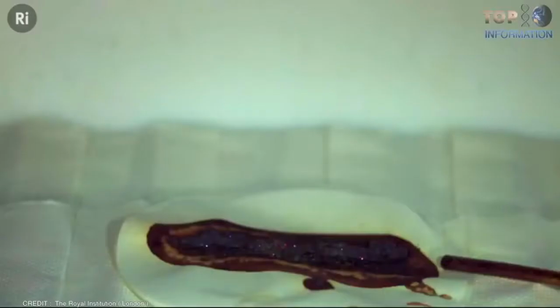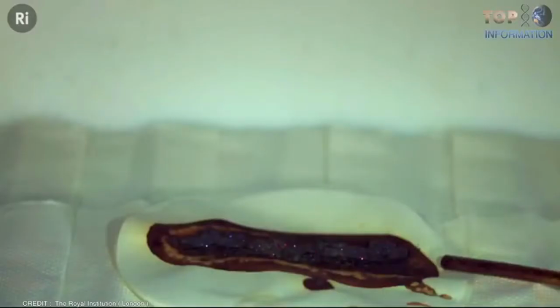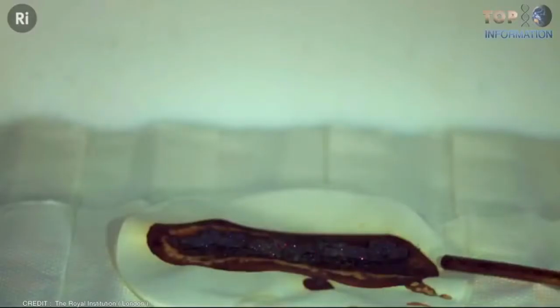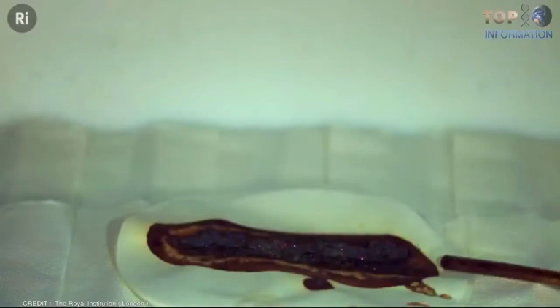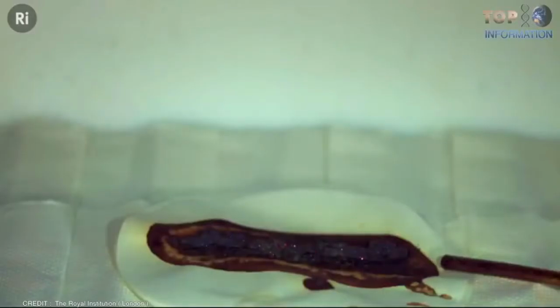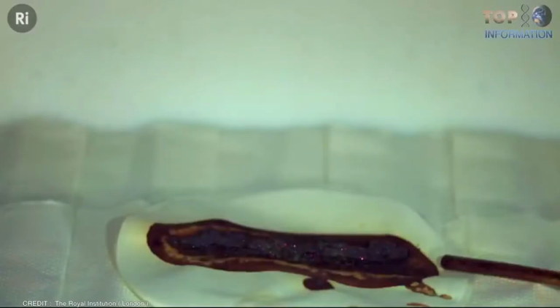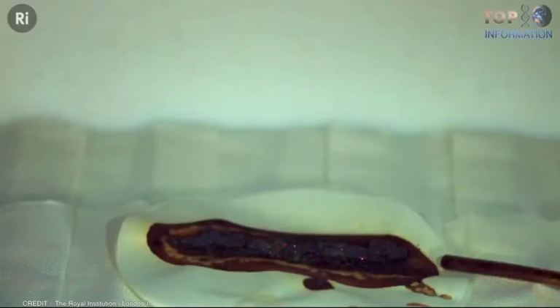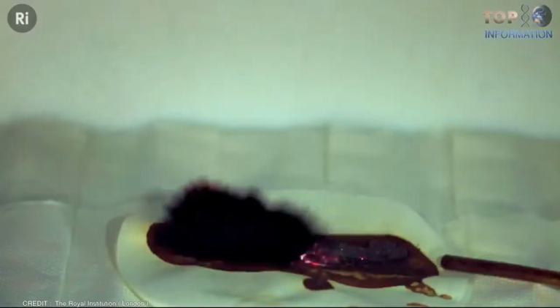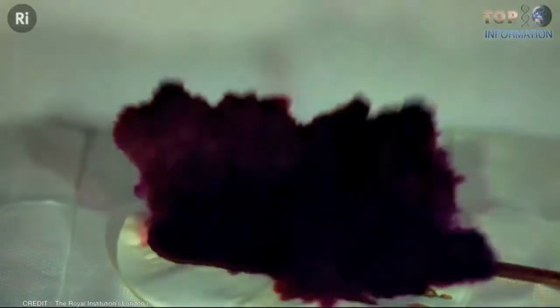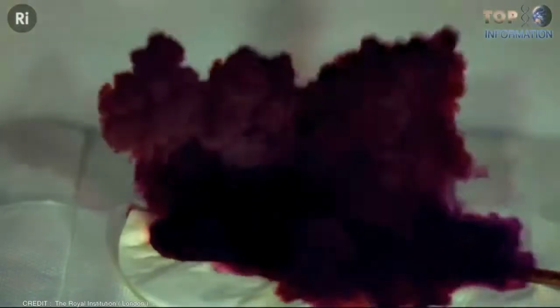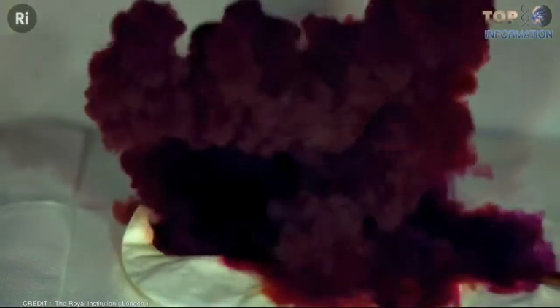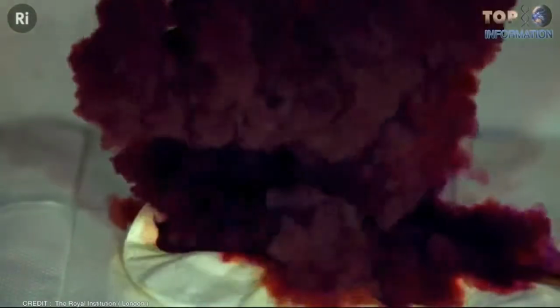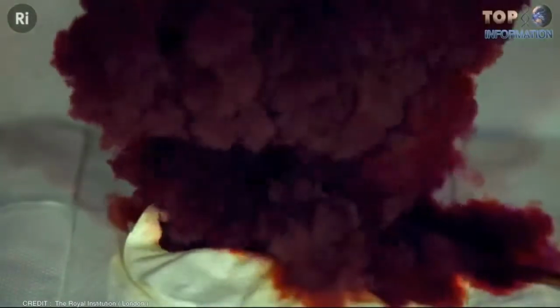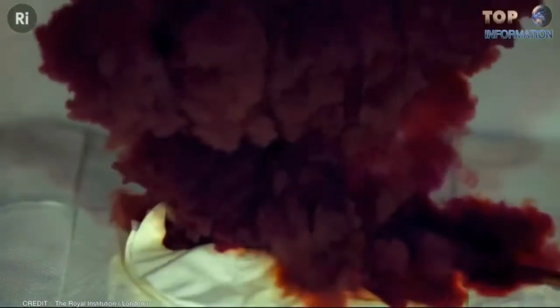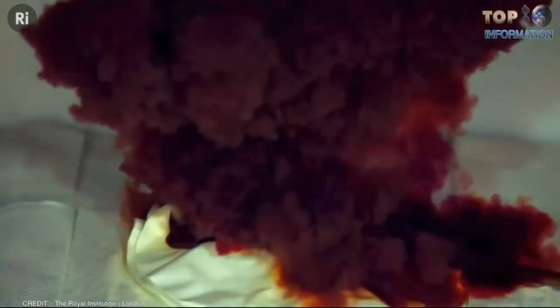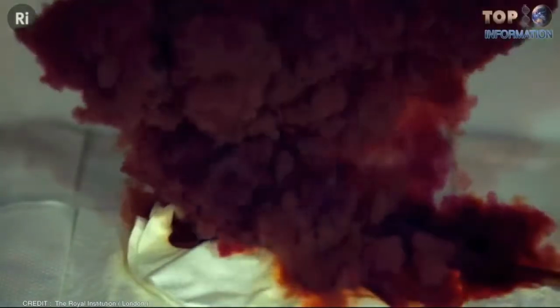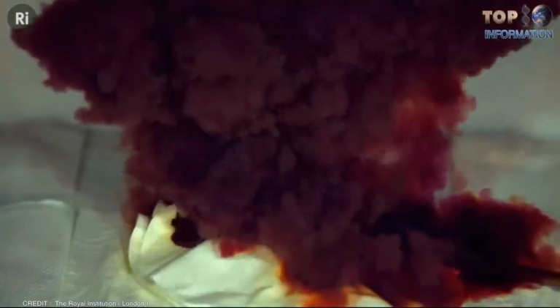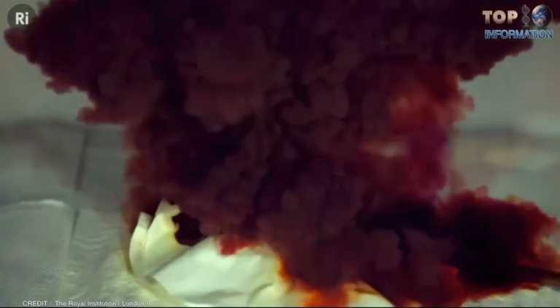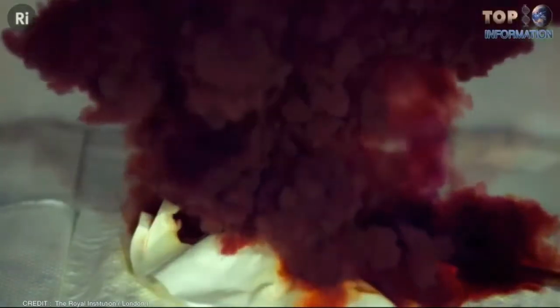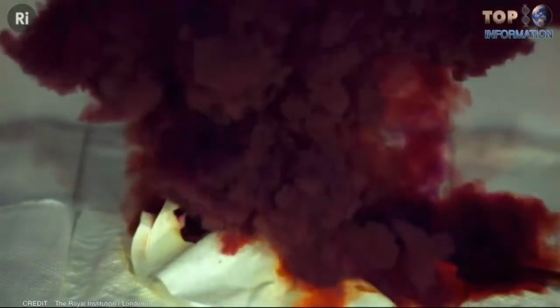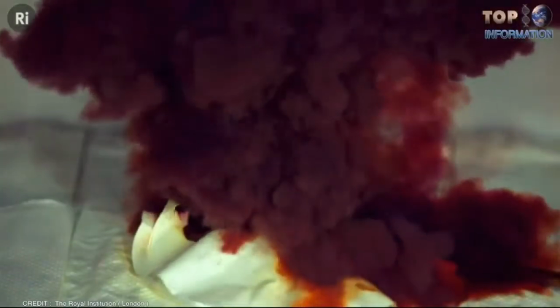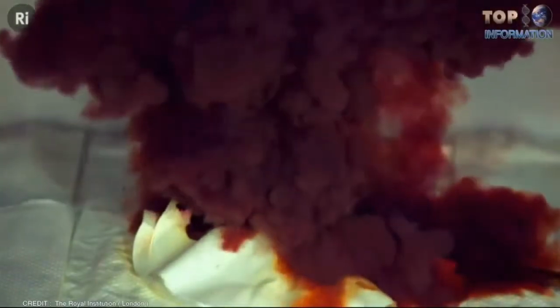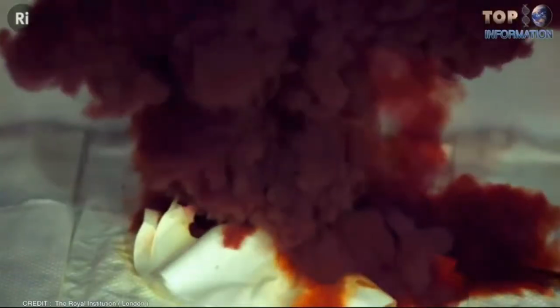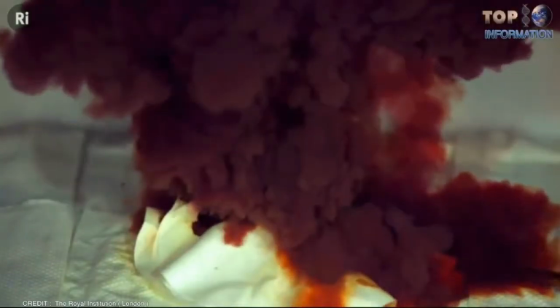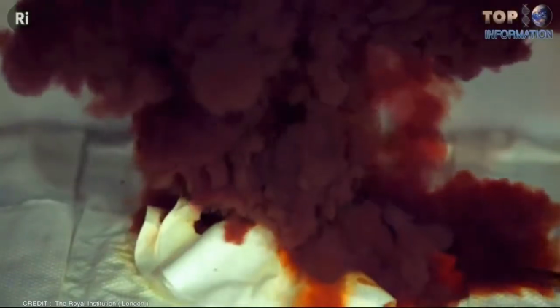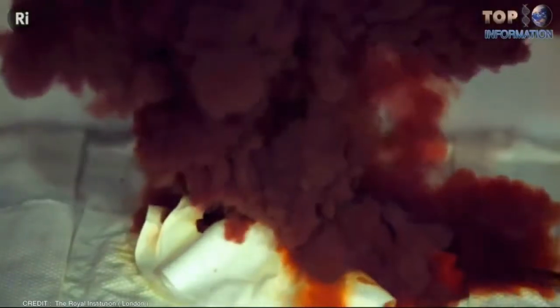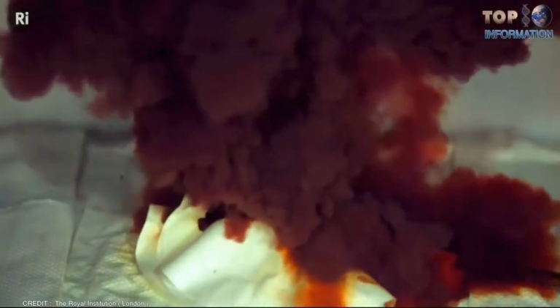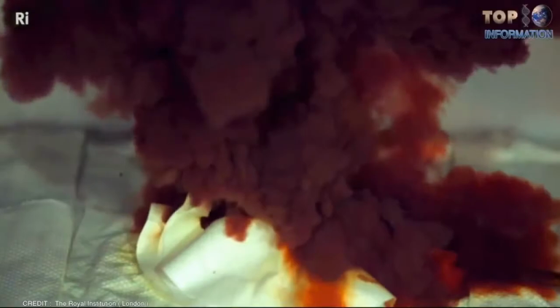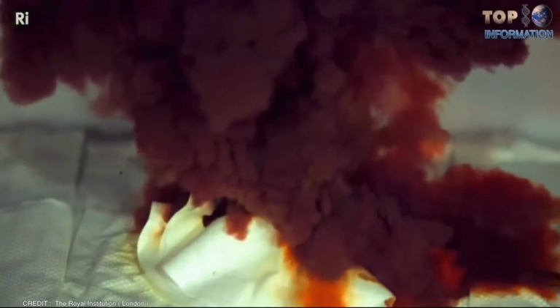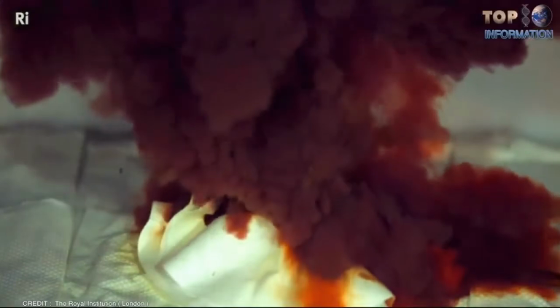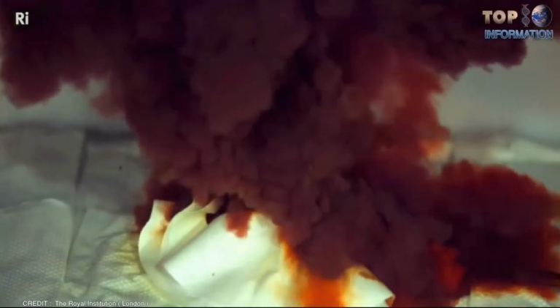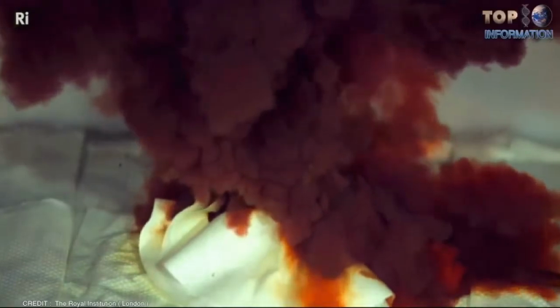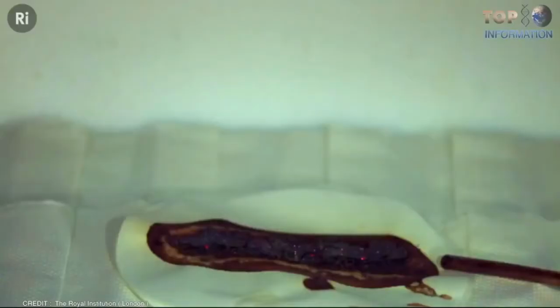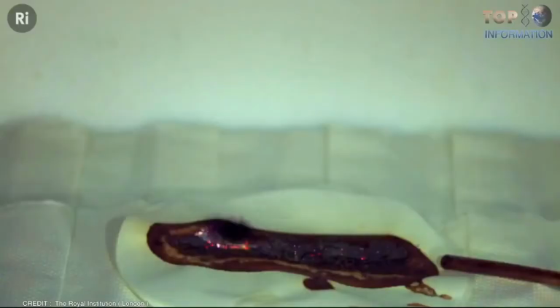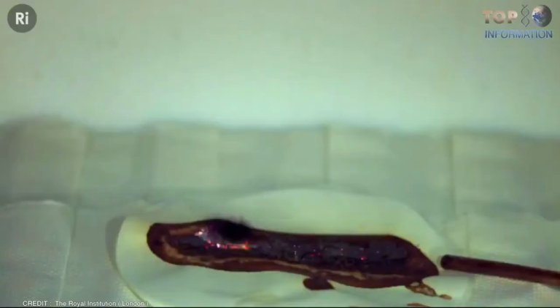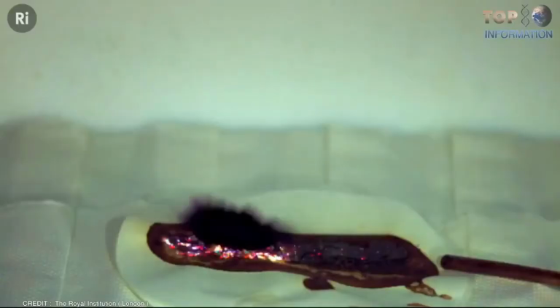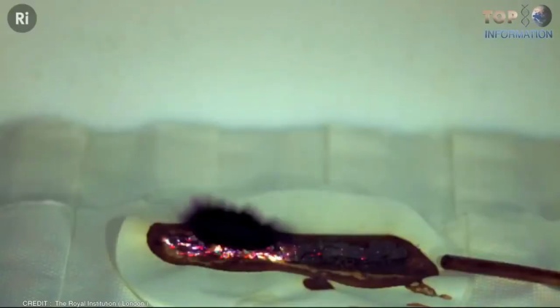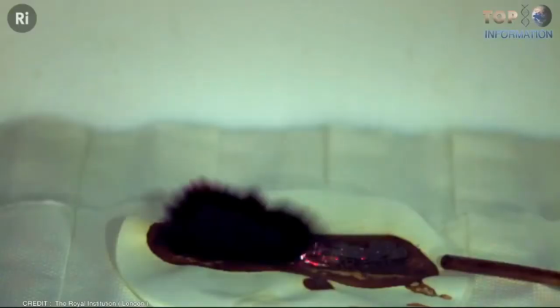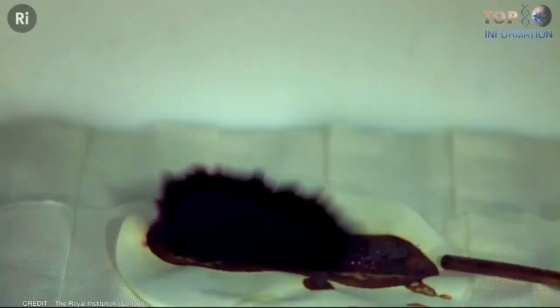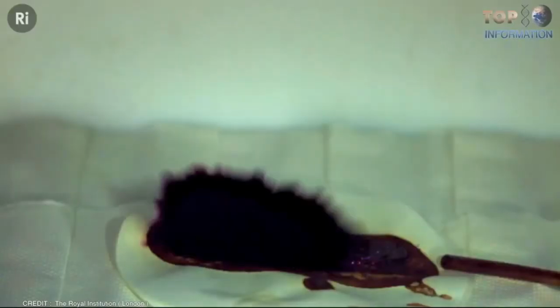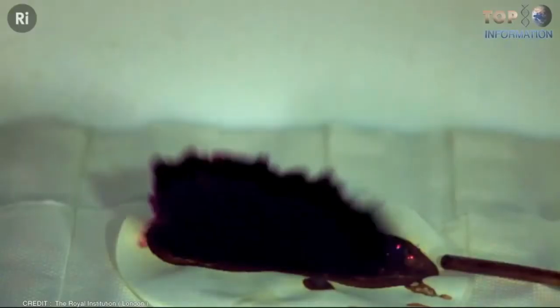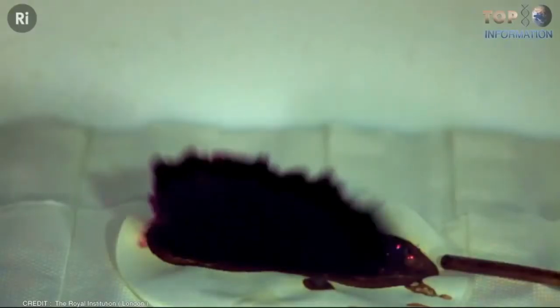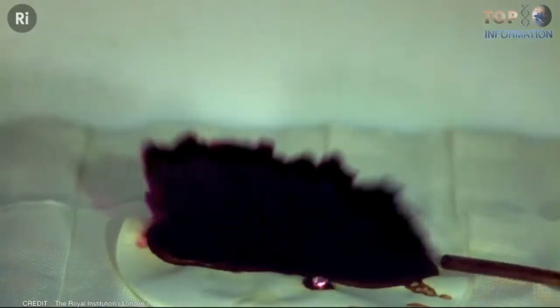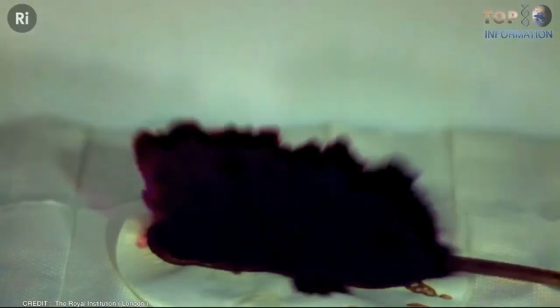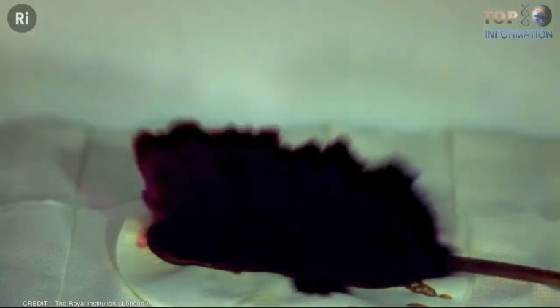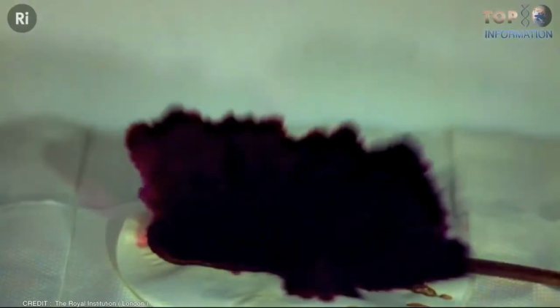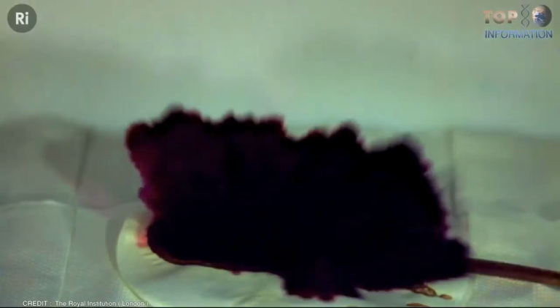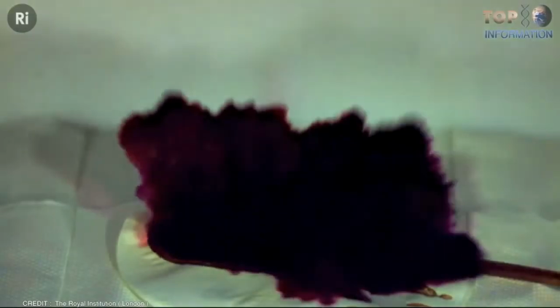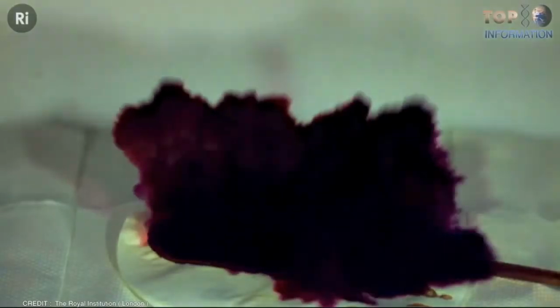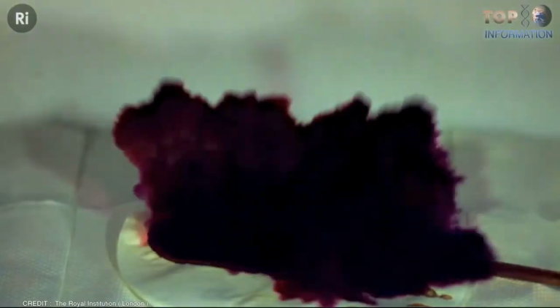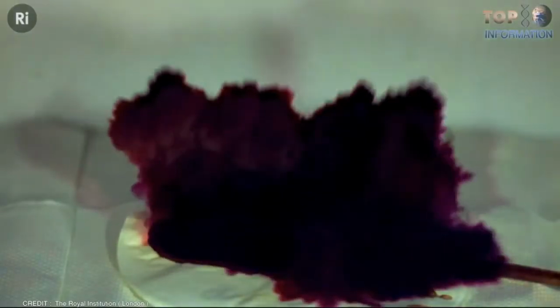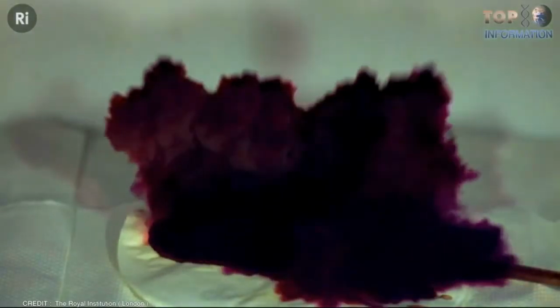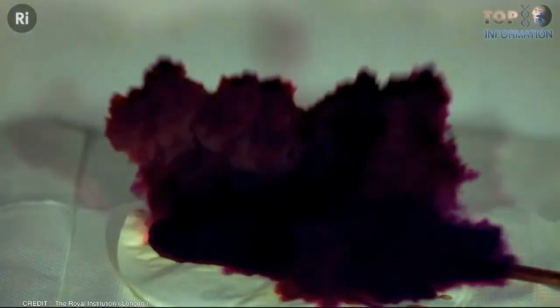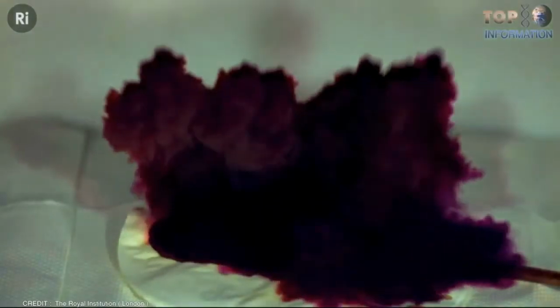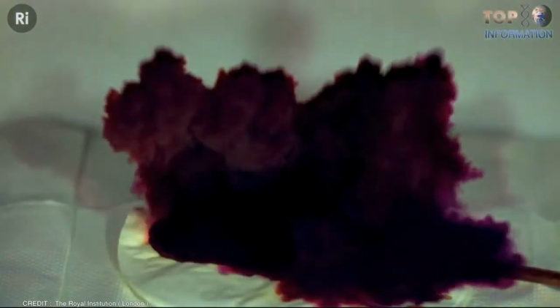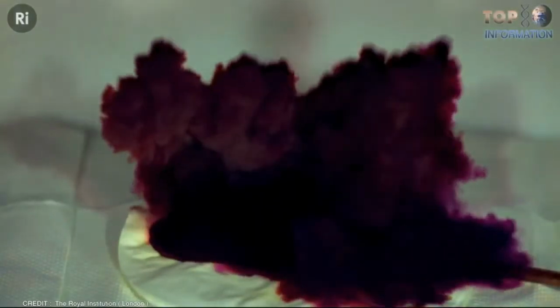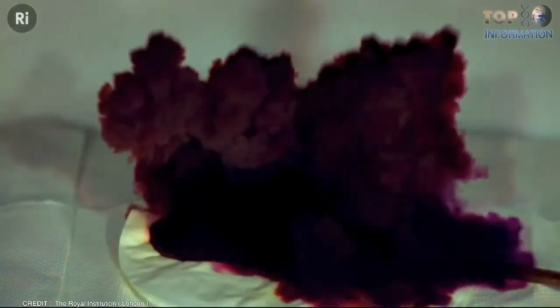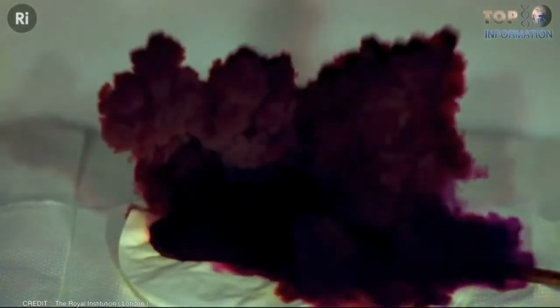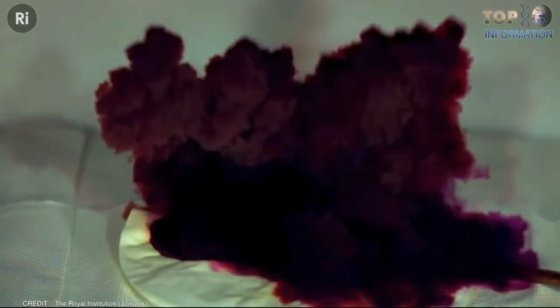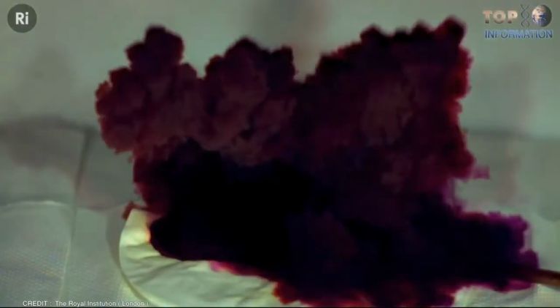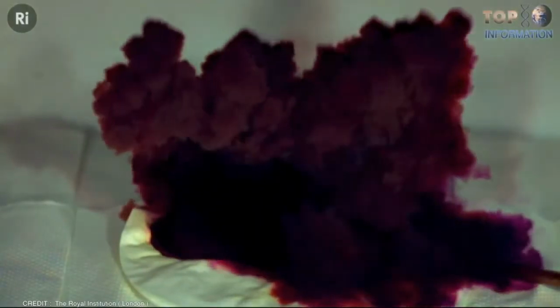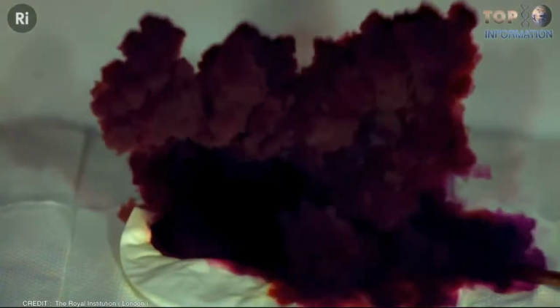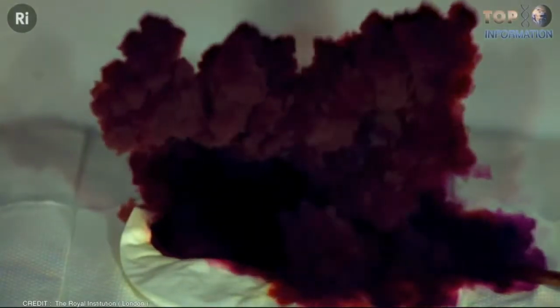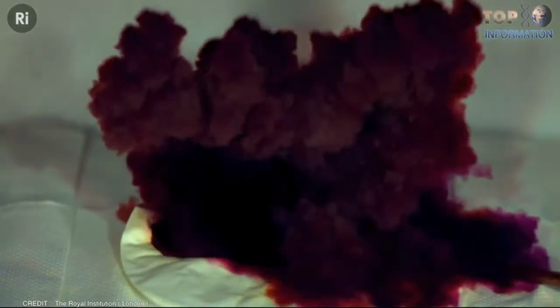In fact, on April 1st, it earned the credit for being a highly explosive substance, sharing the same core as the famous nitroglycerin.